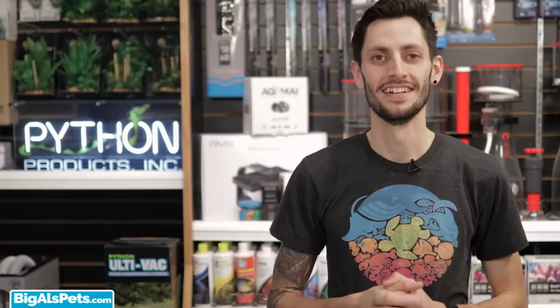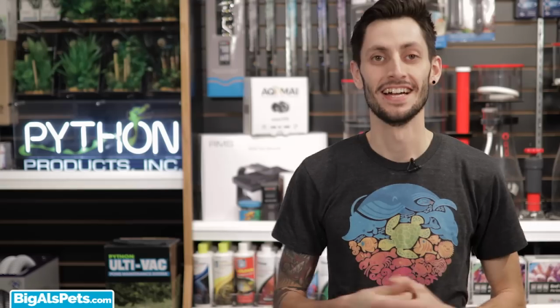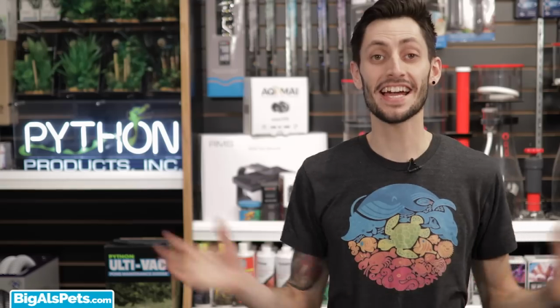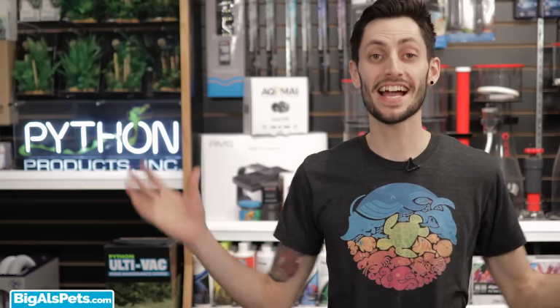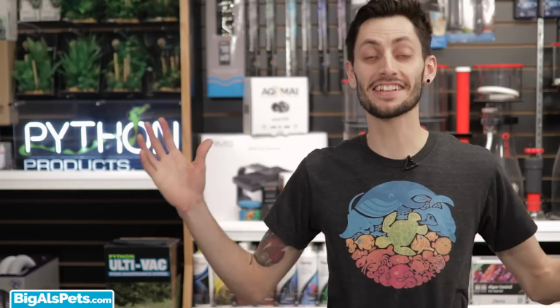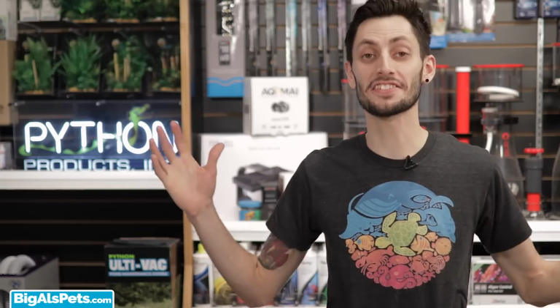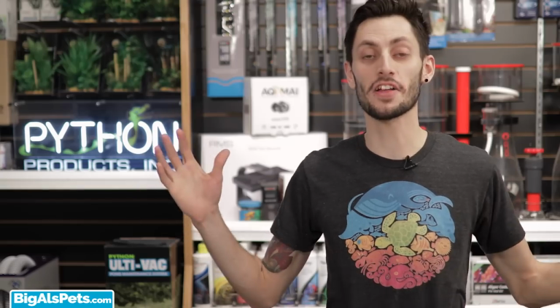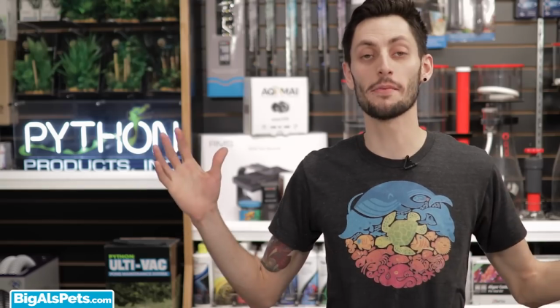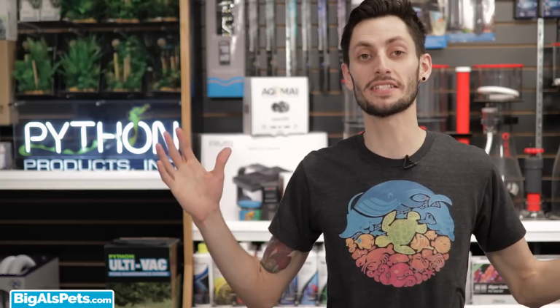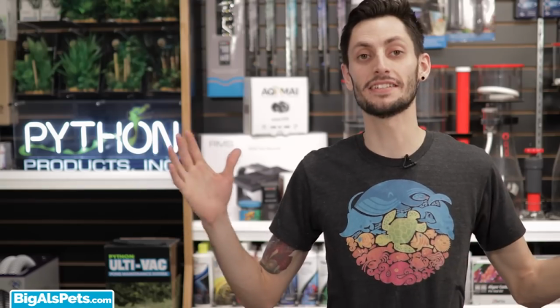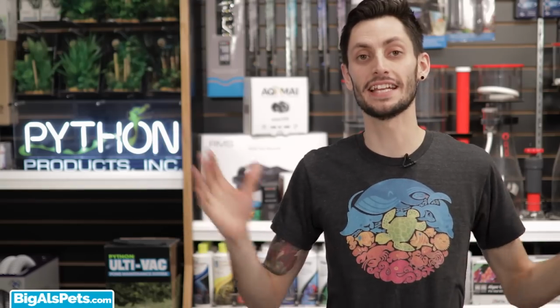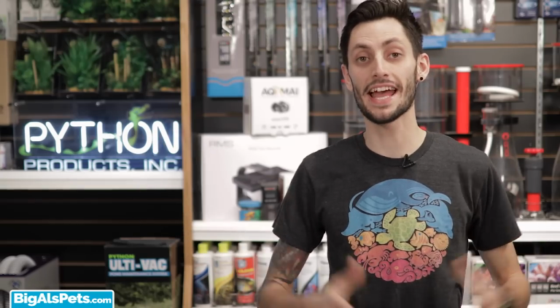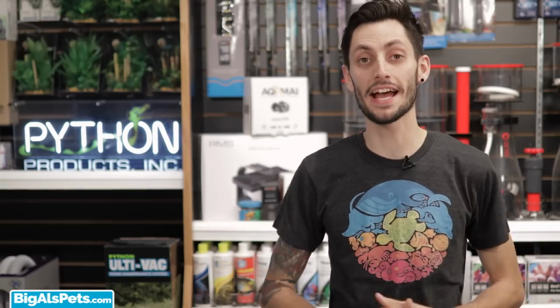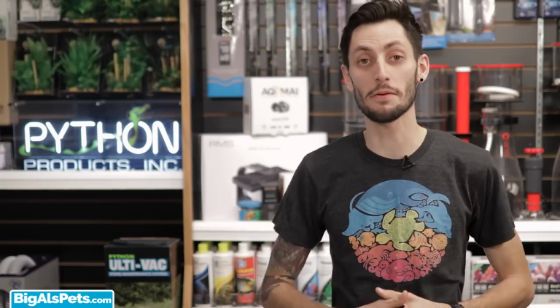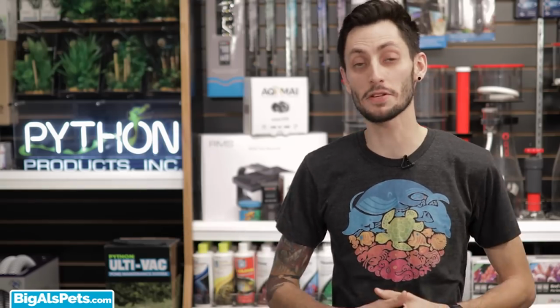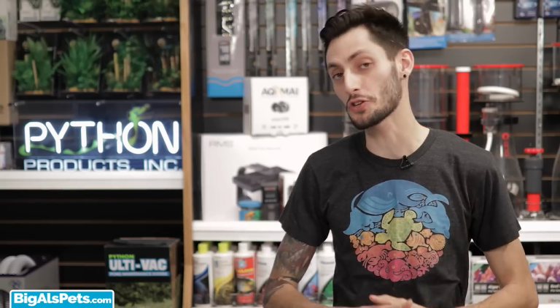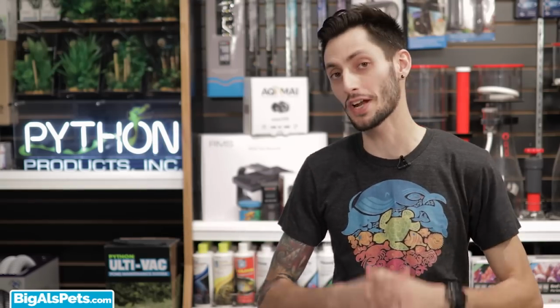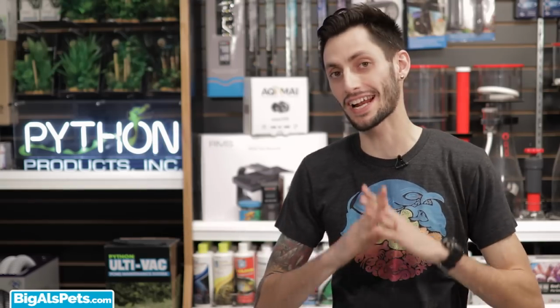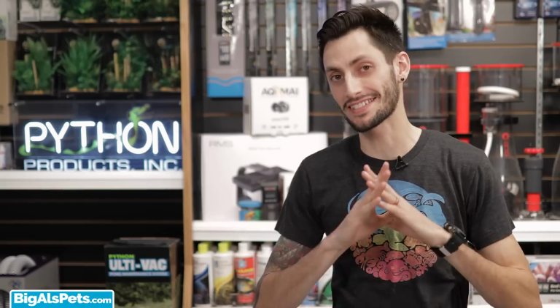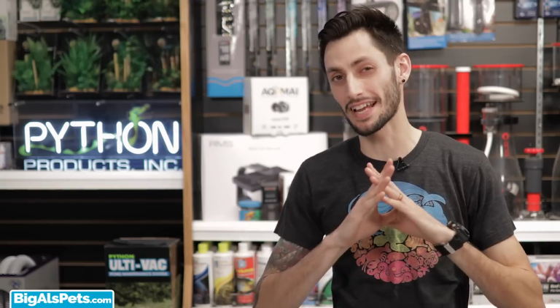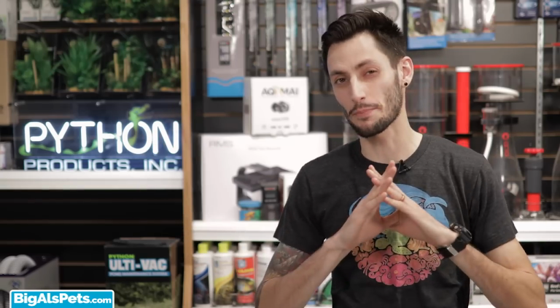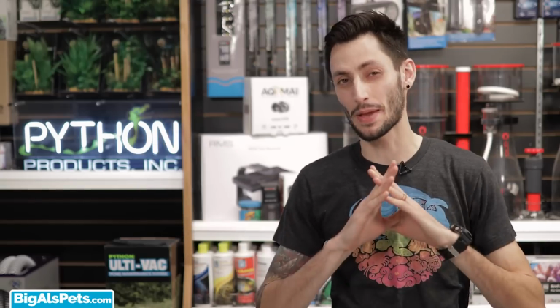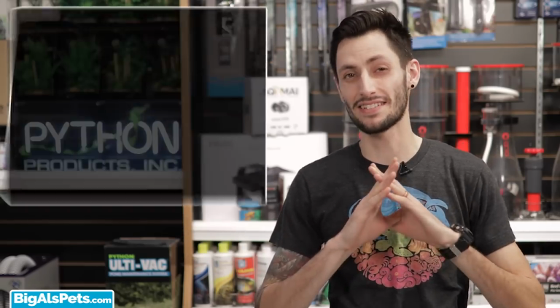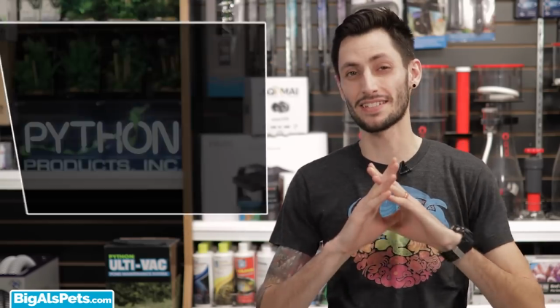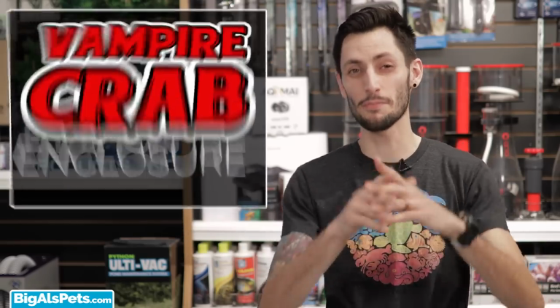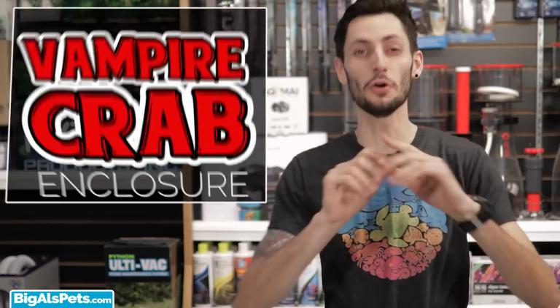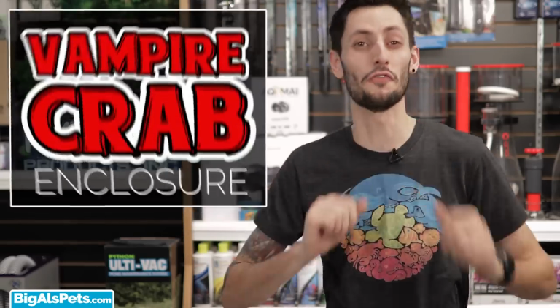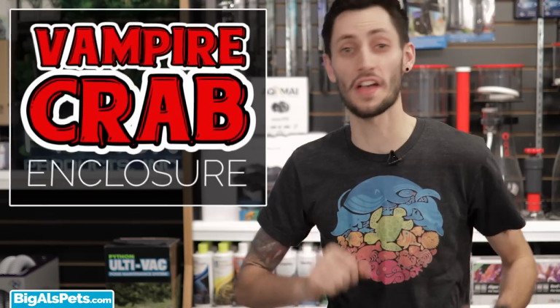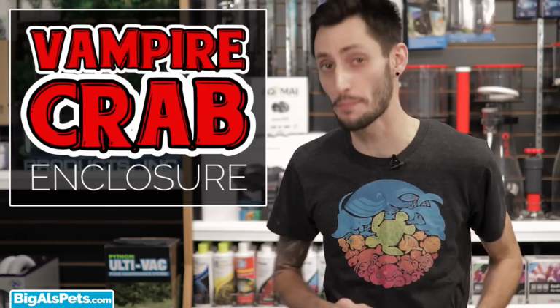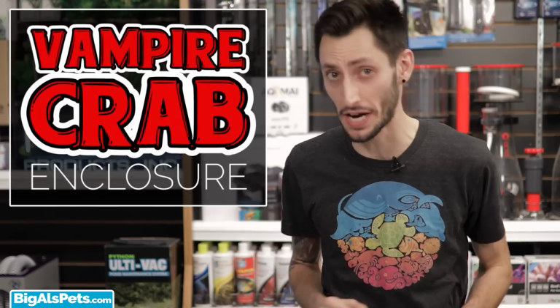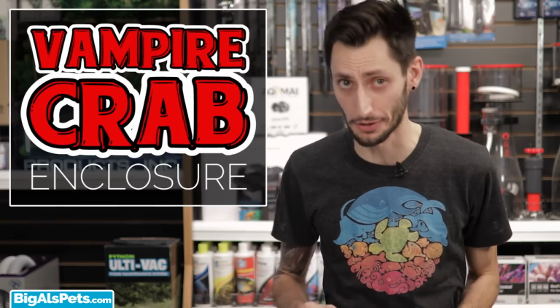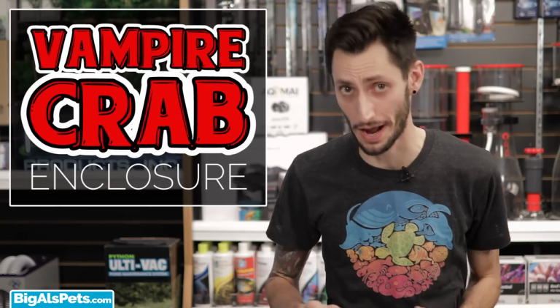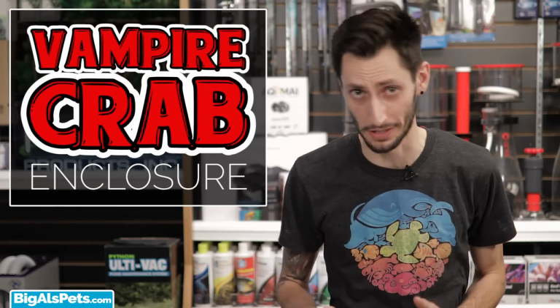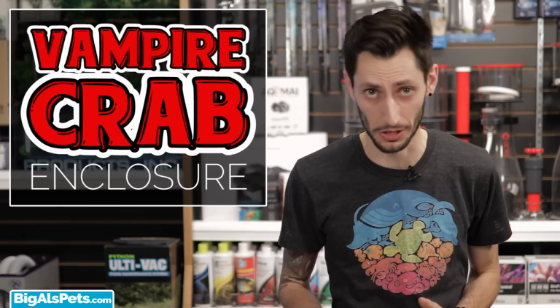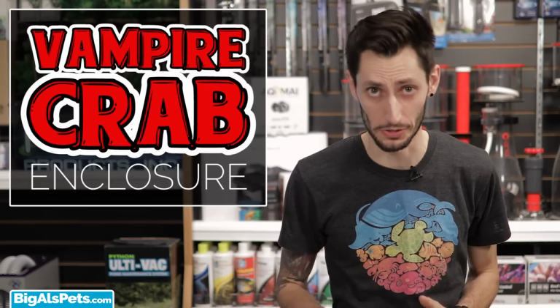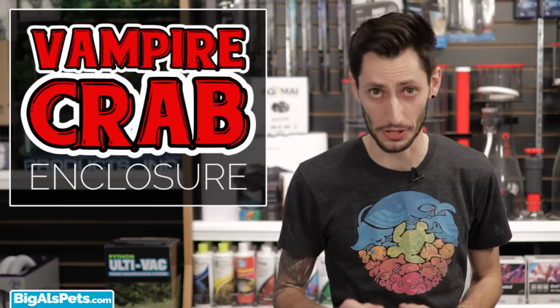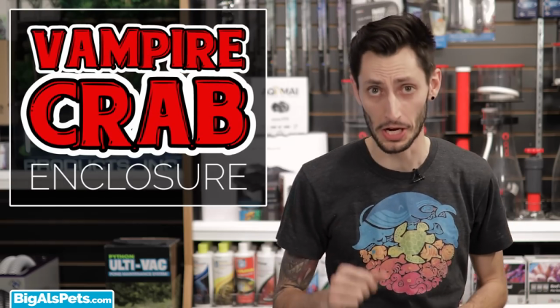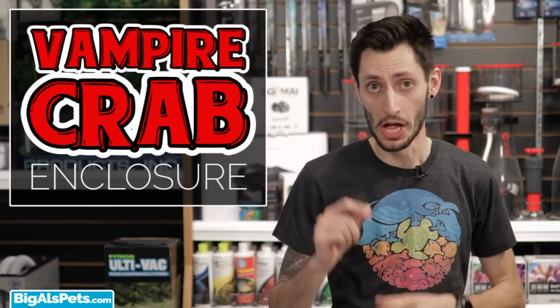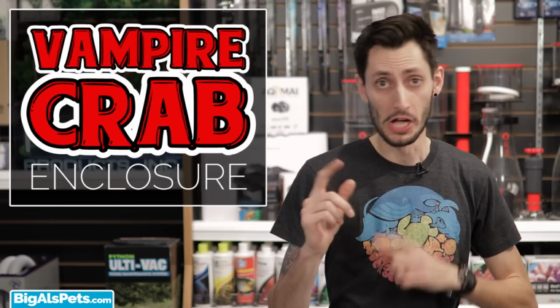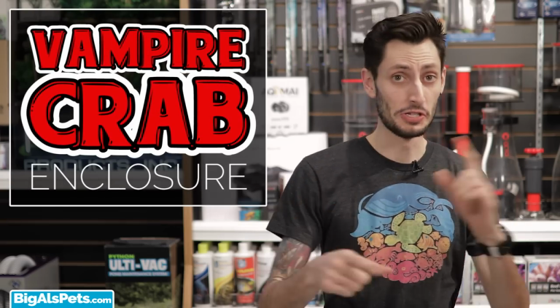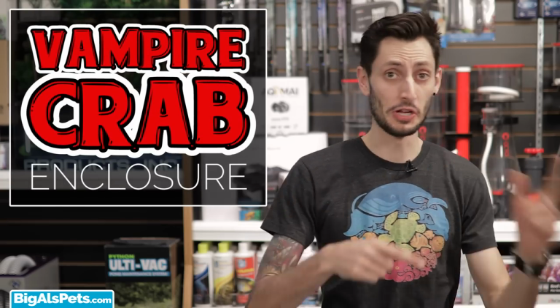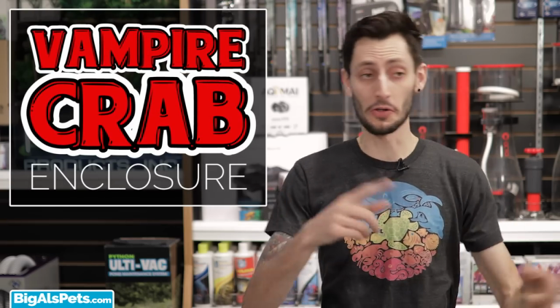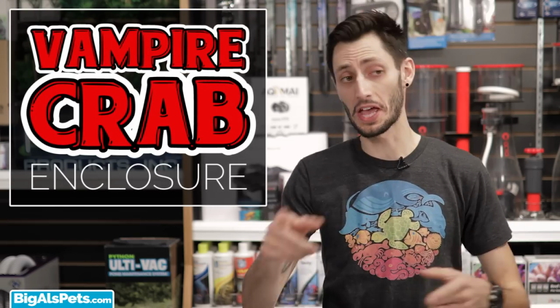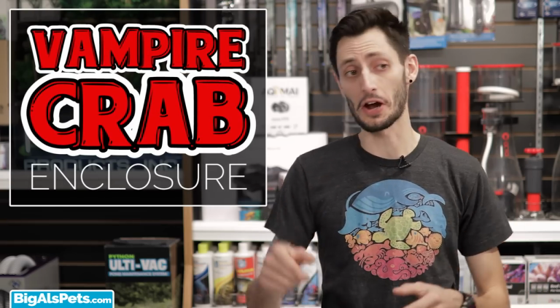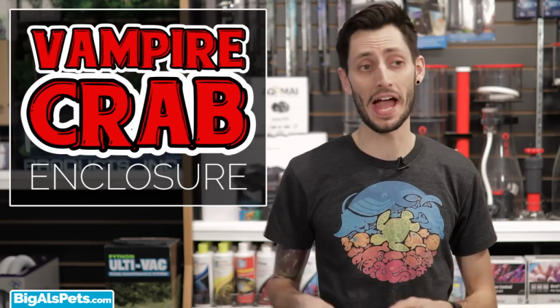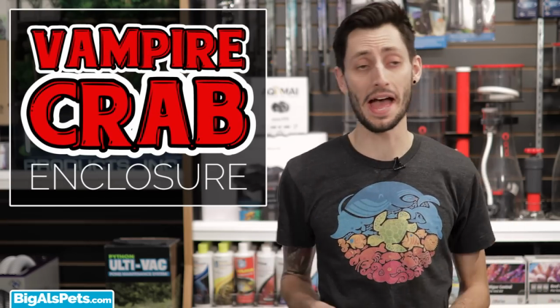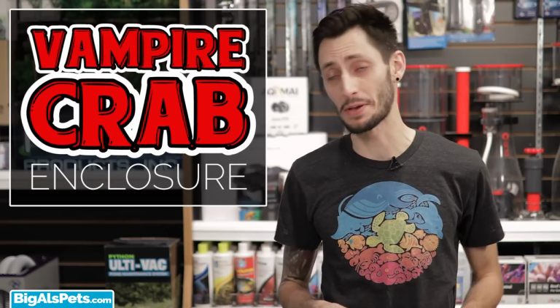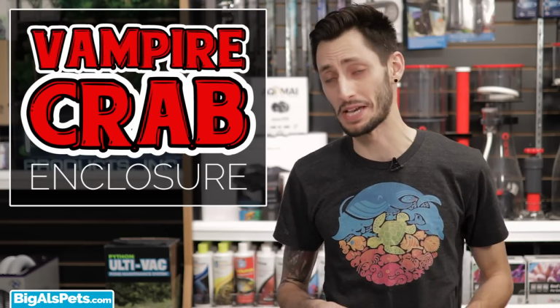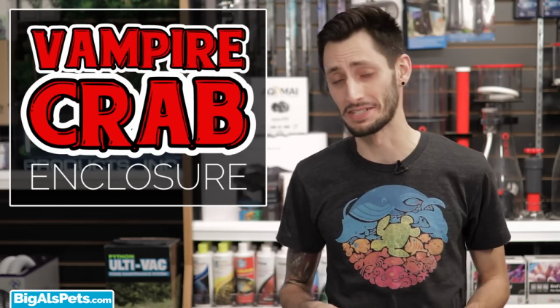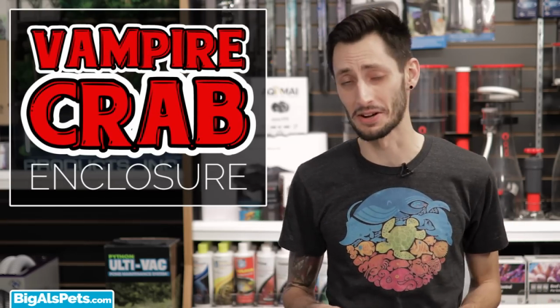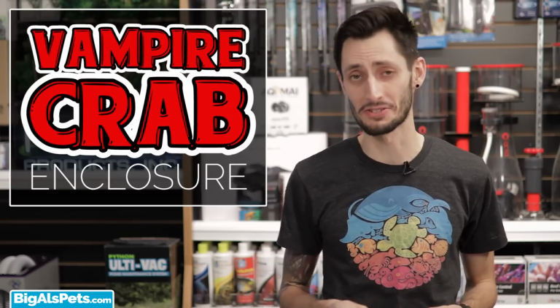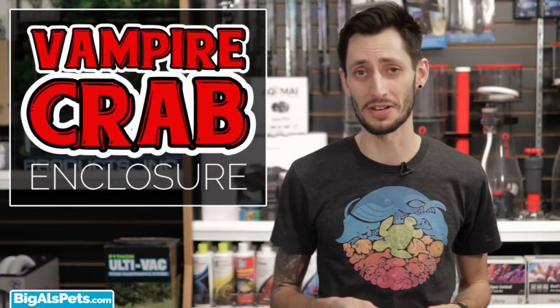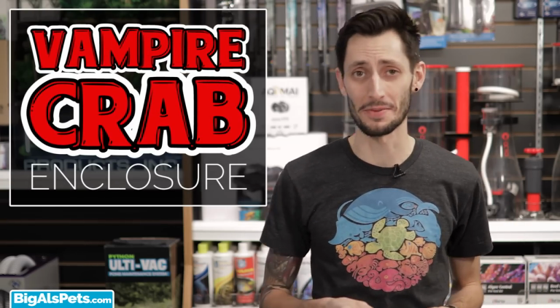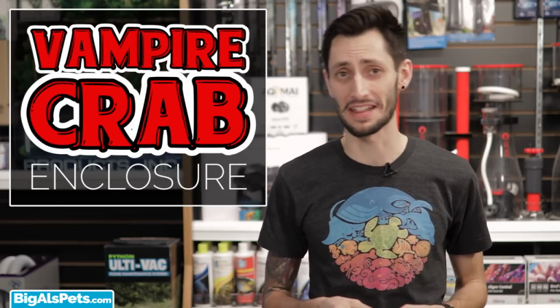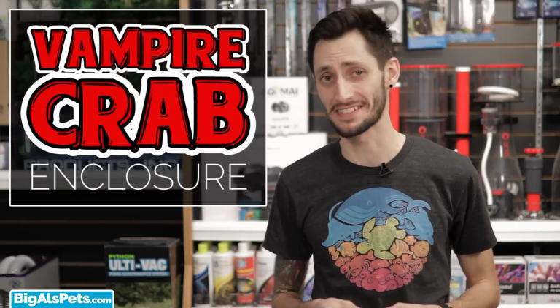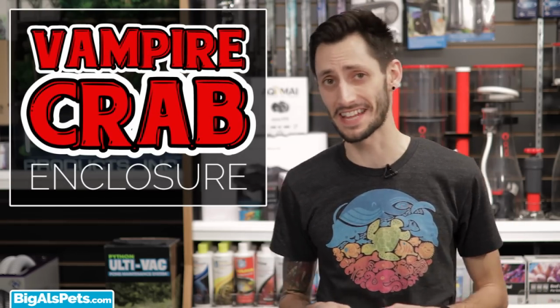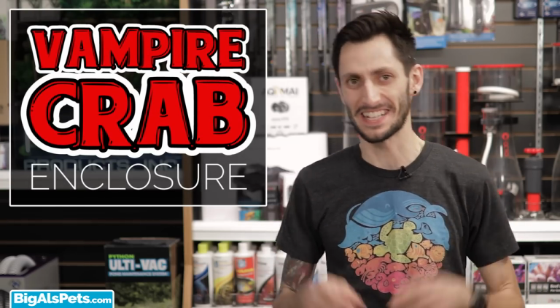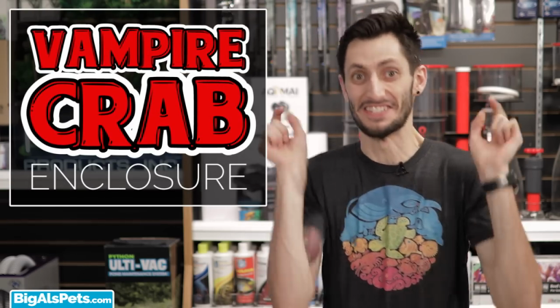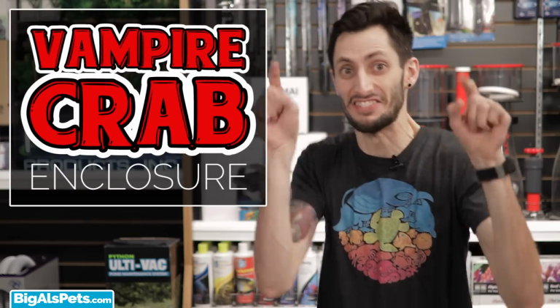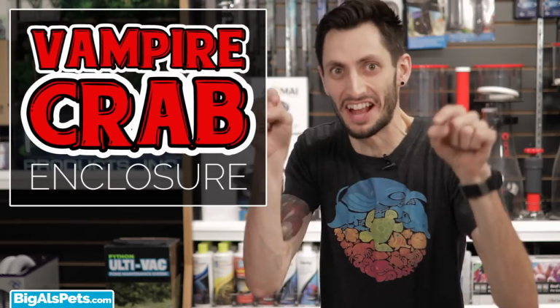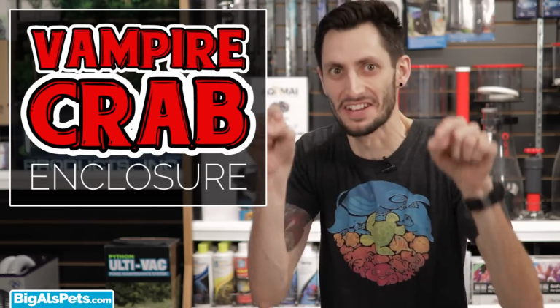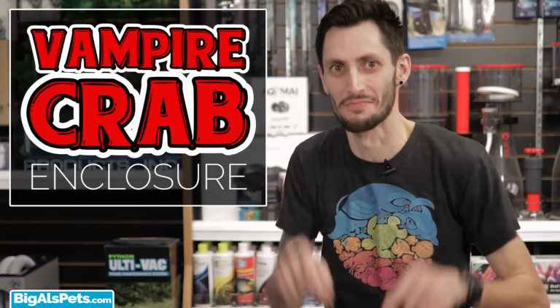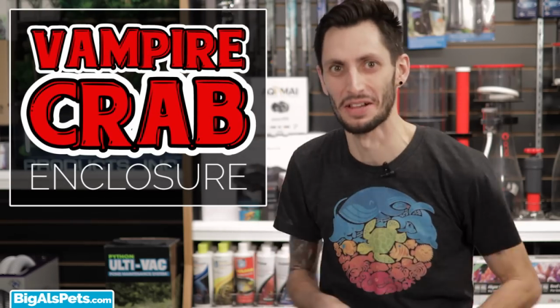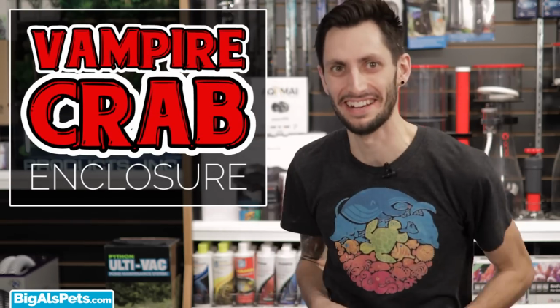Hey guys, it's Thomas and today I'm going to show you how to set up a simple vampire crab enclosure so they are happy and don't jump out of the tank and suck your blood.